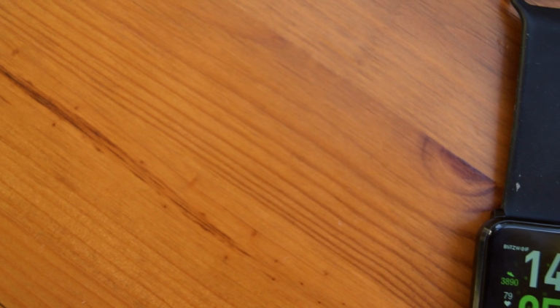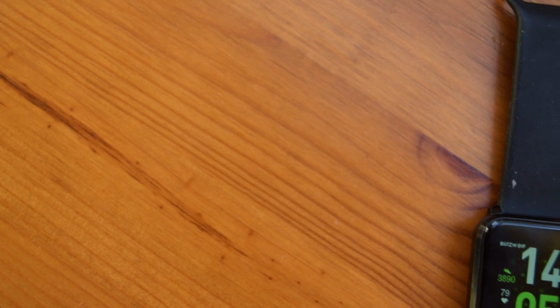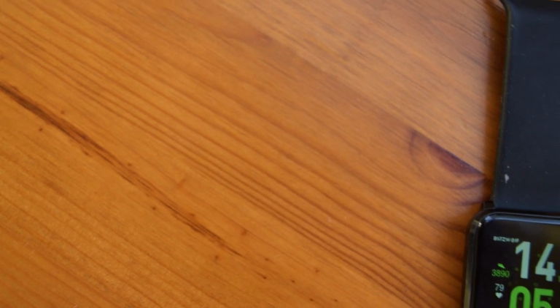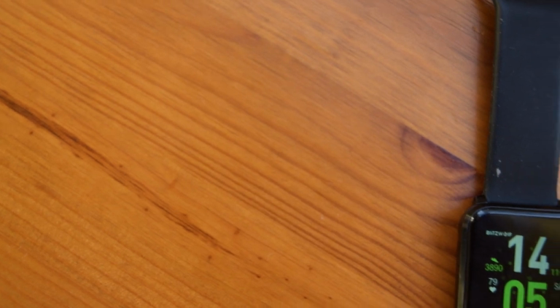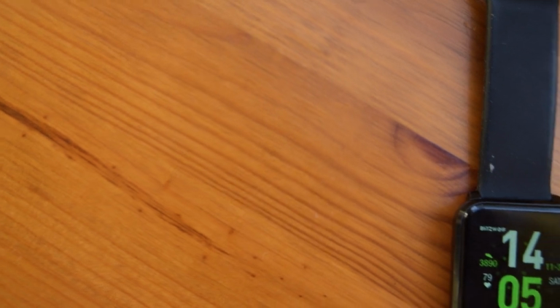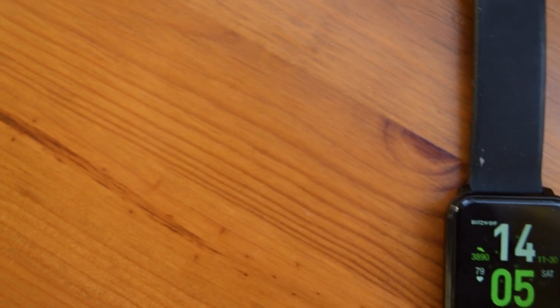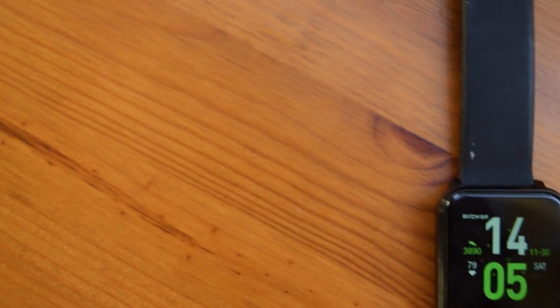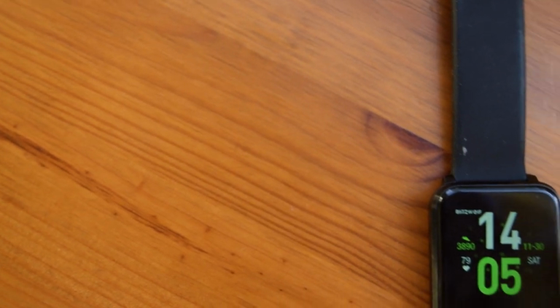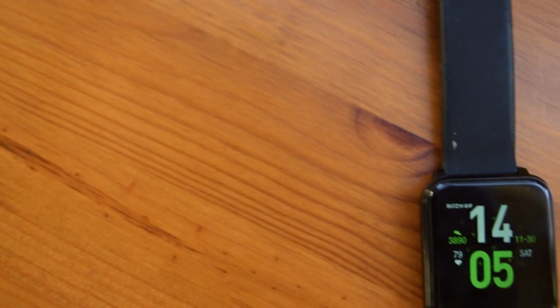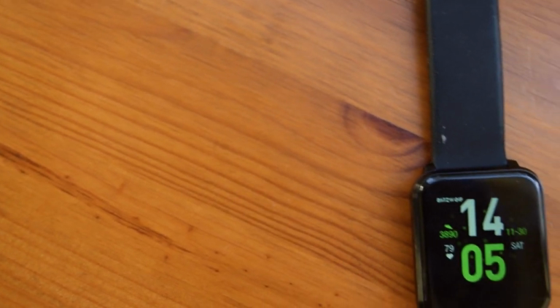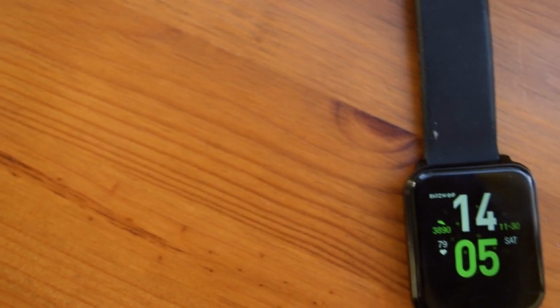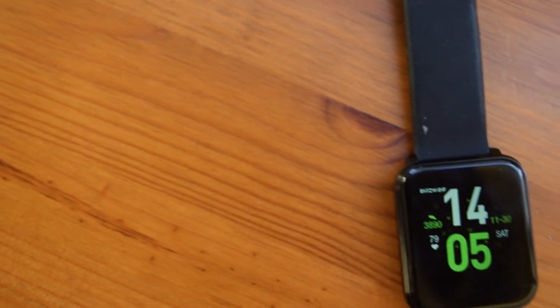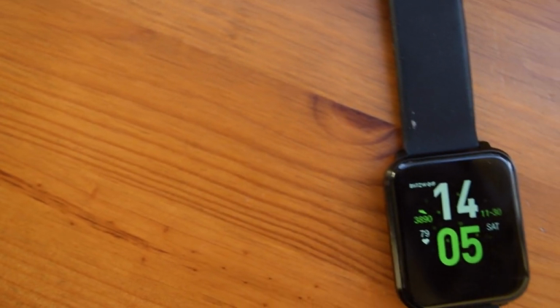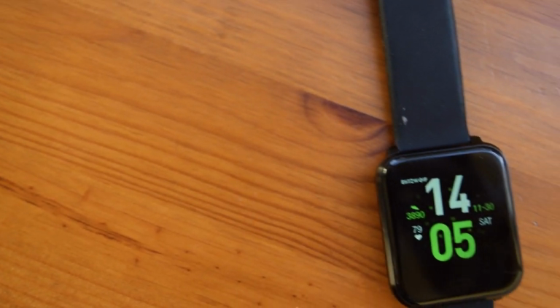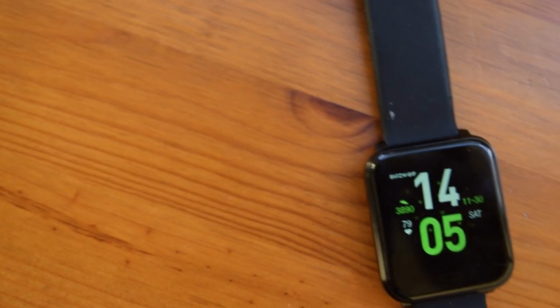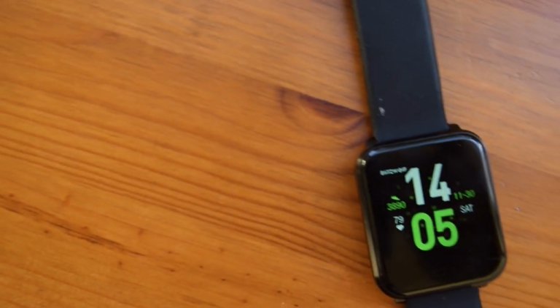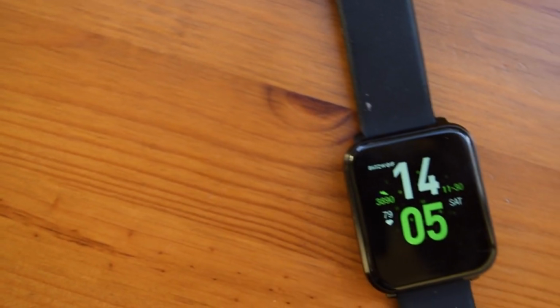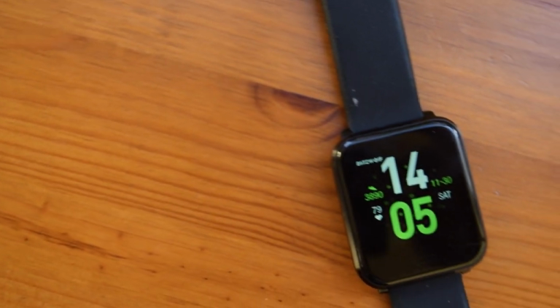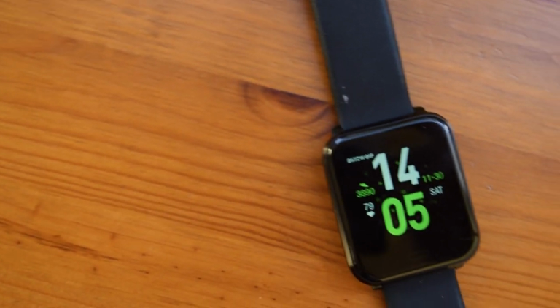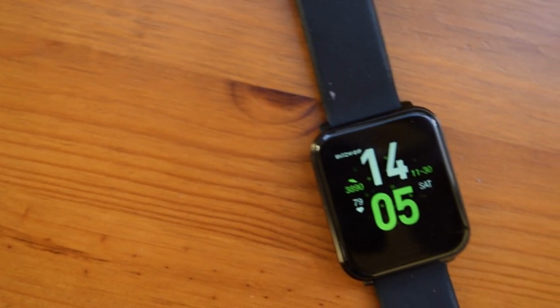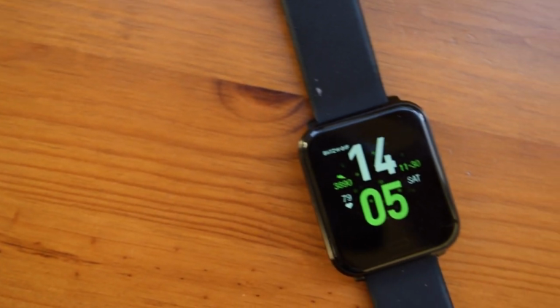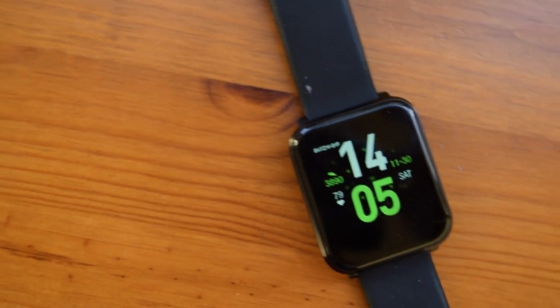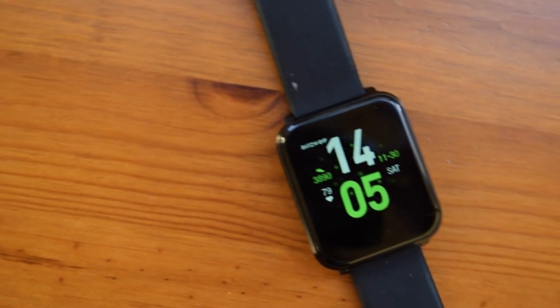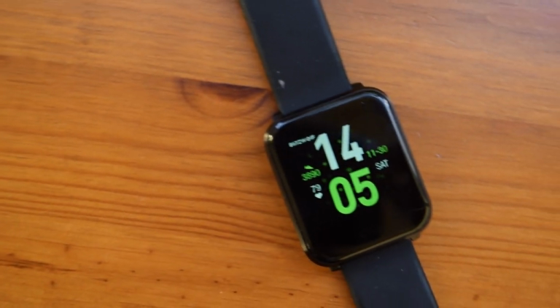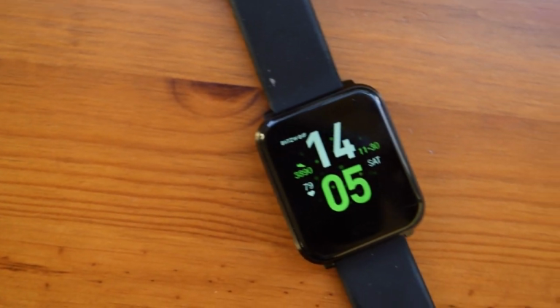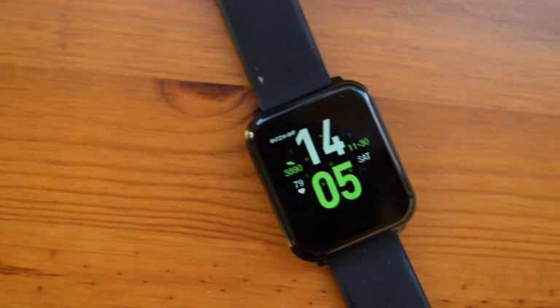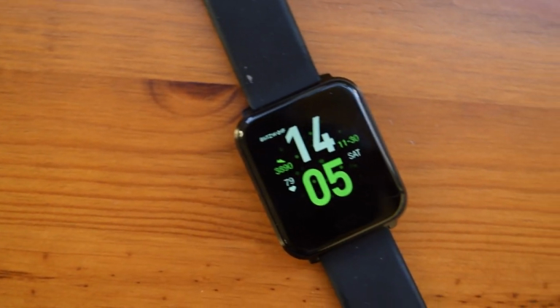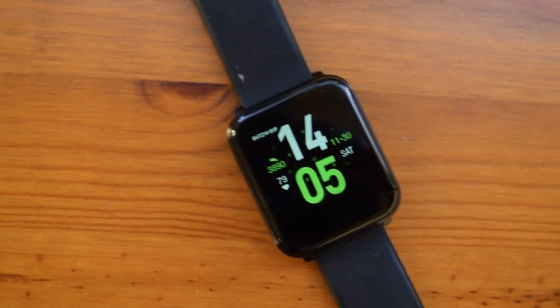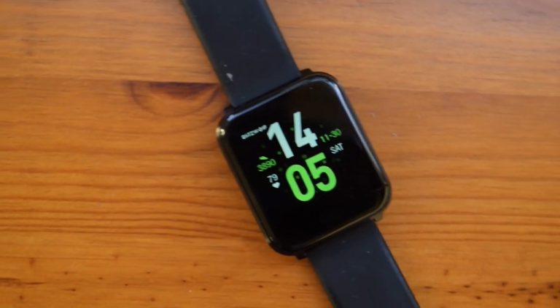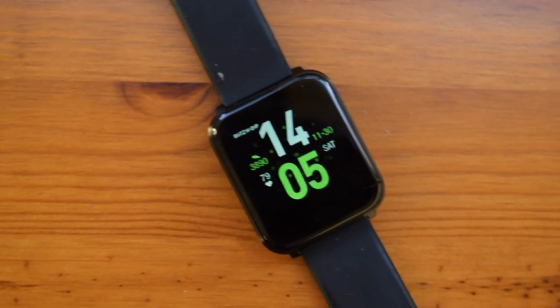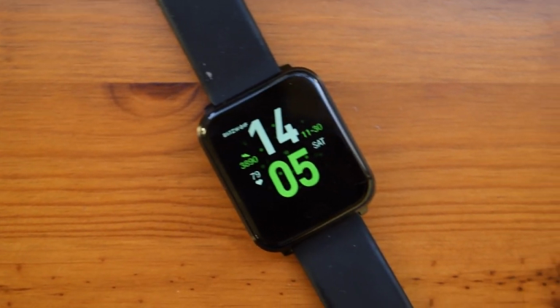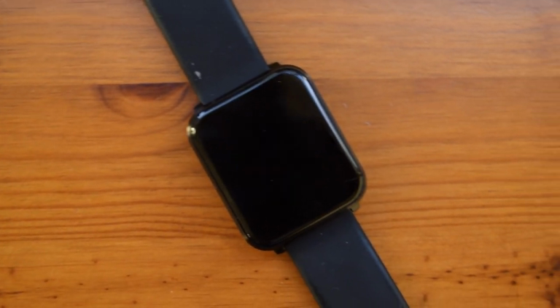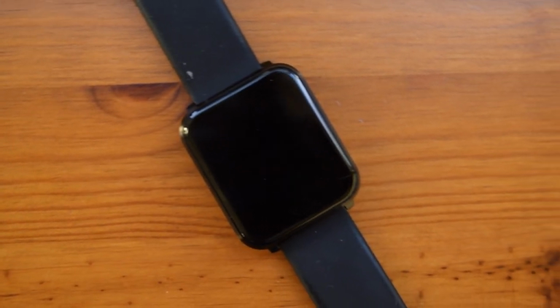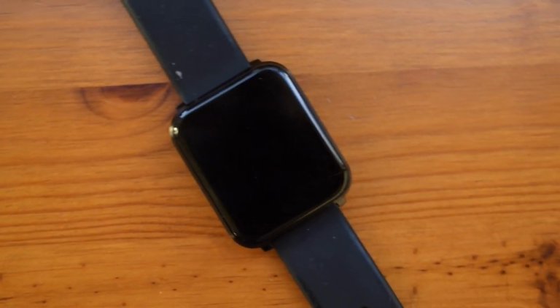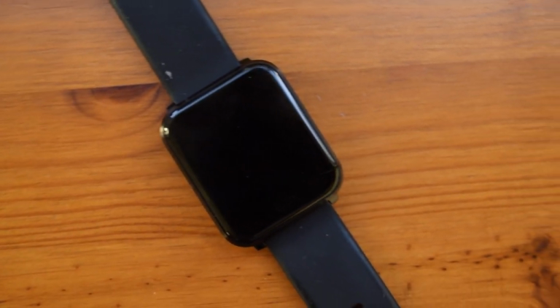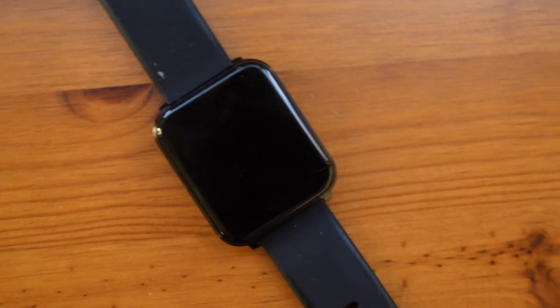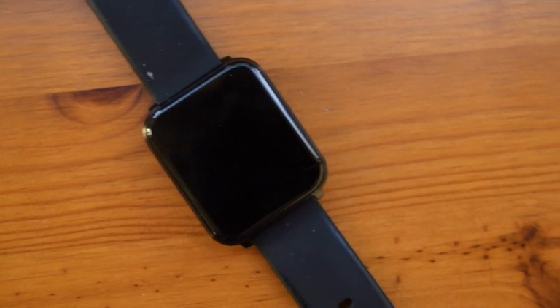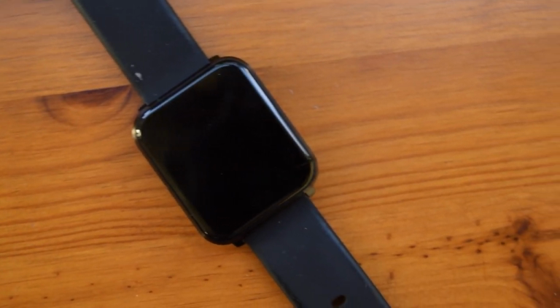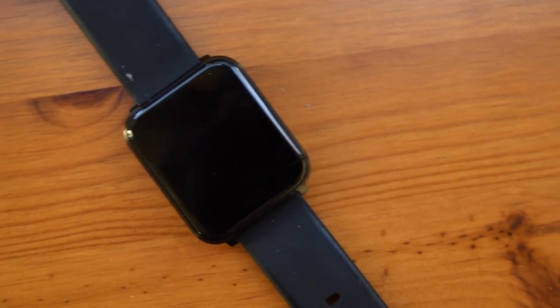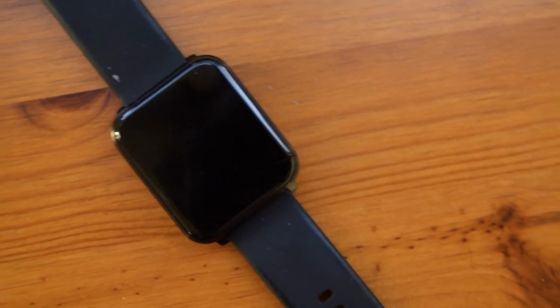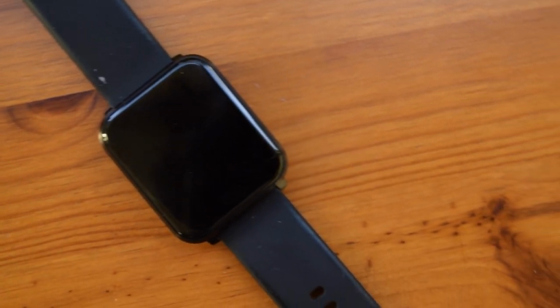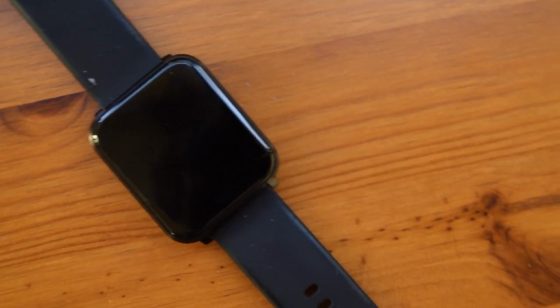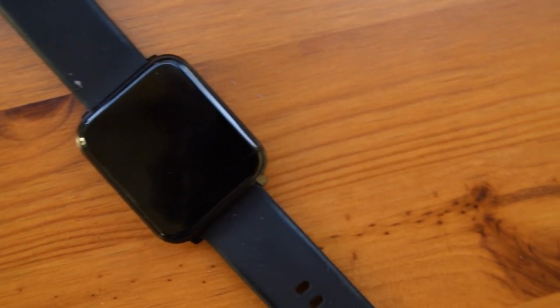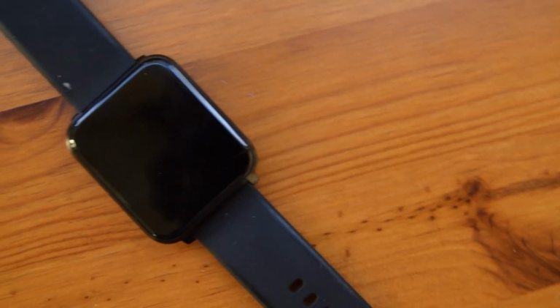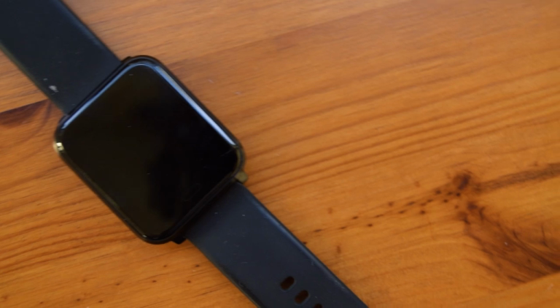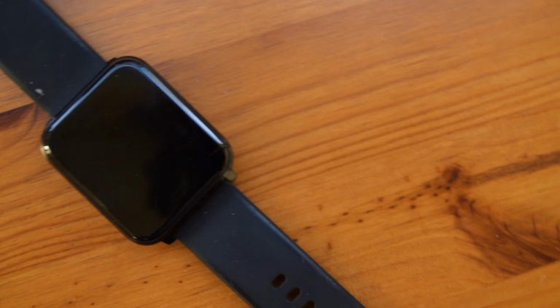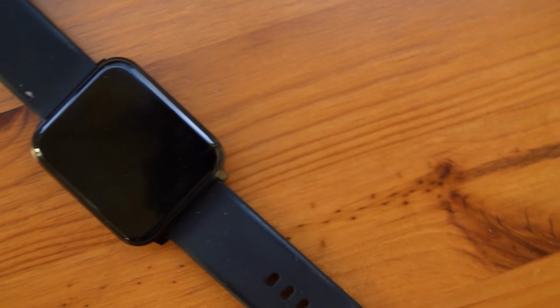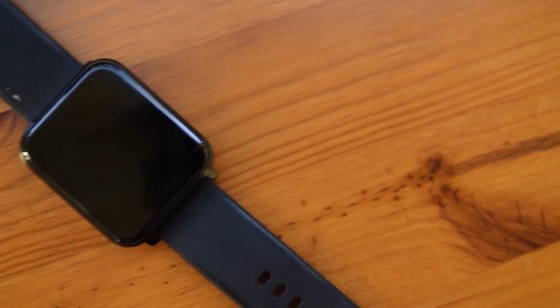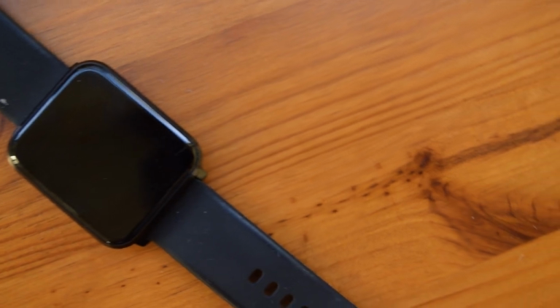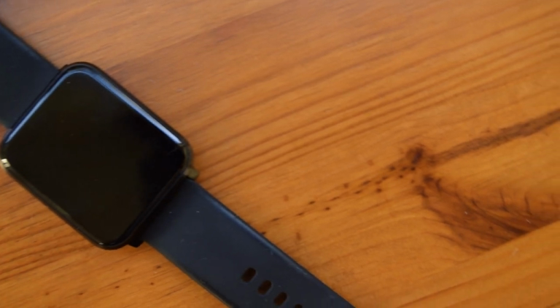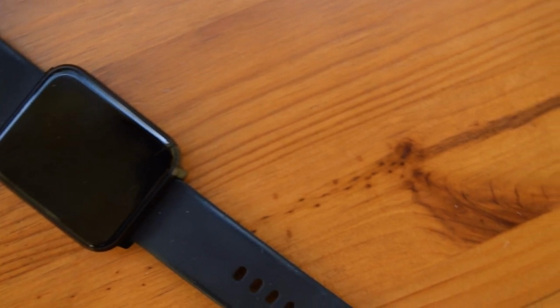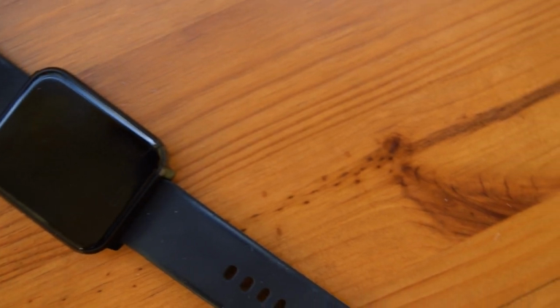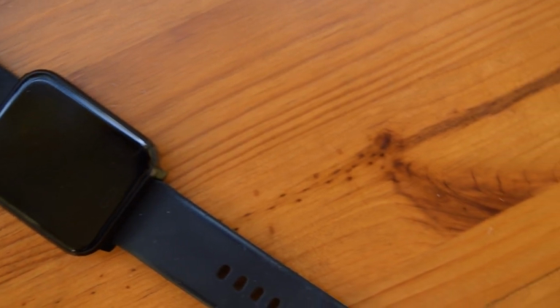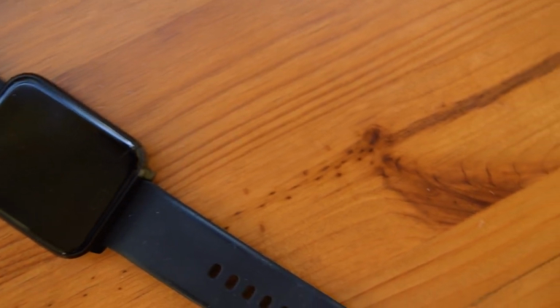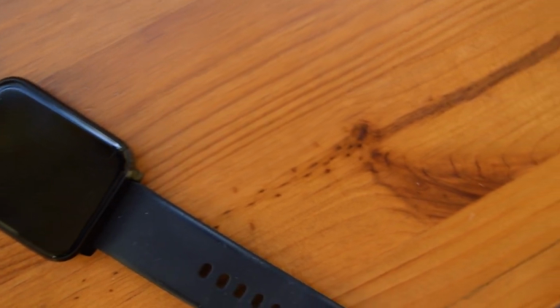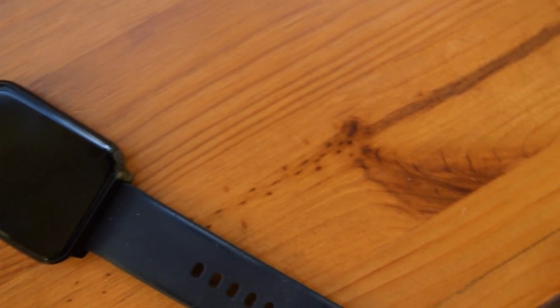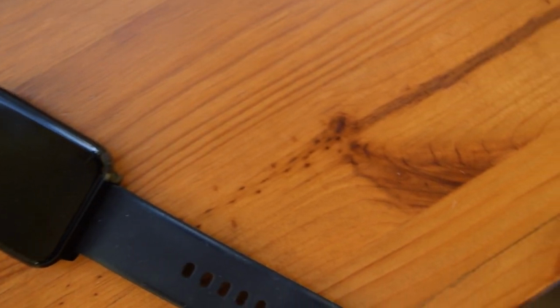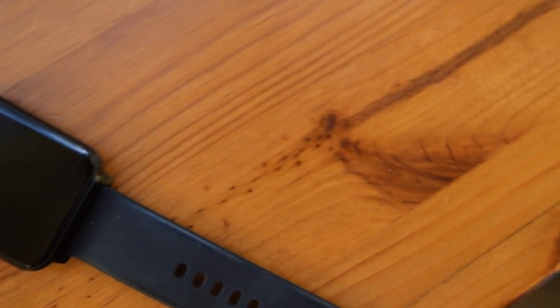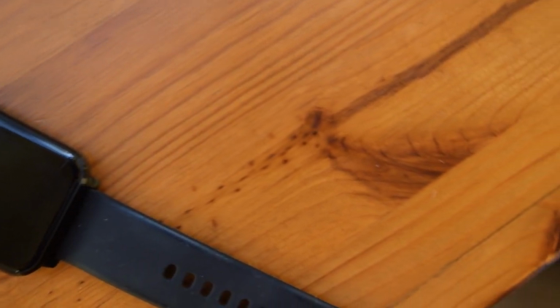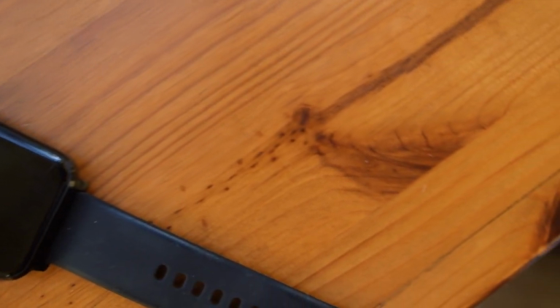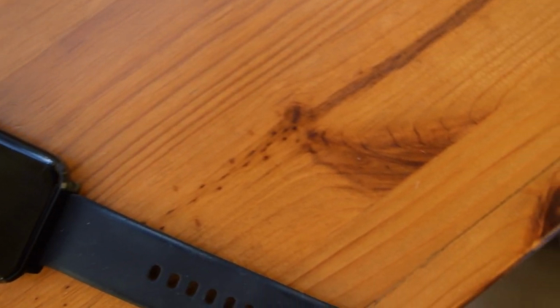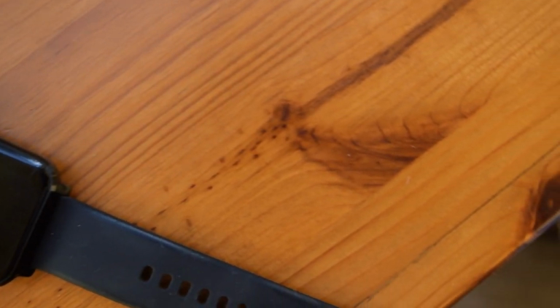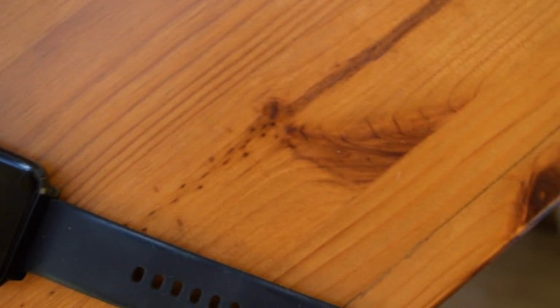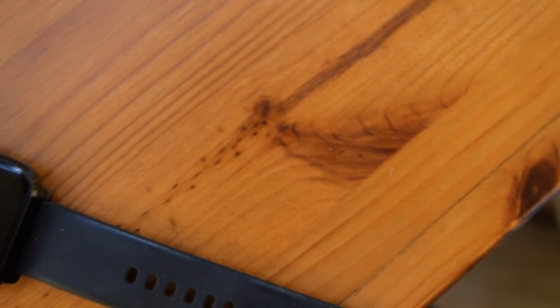Hello there guys, it's HoolFoxver here and today I'm bringing an unboxing and review of the Blitzwolf BWHL1 smartwatch.